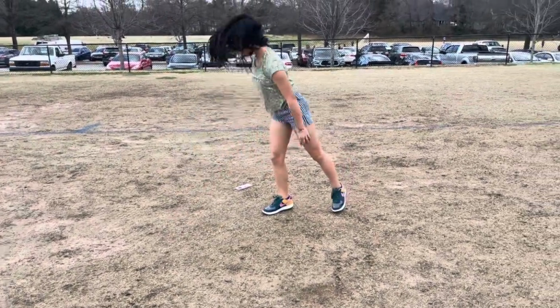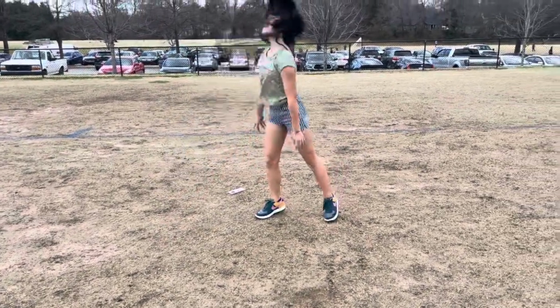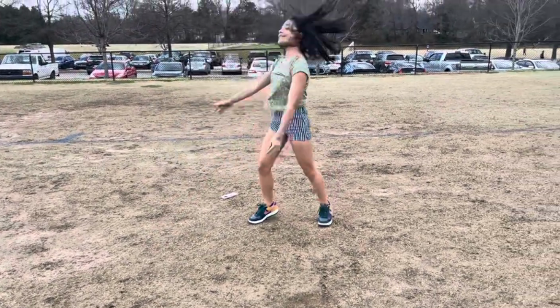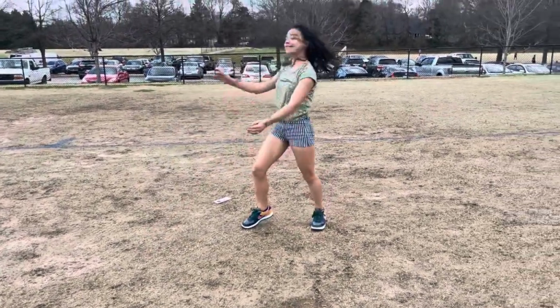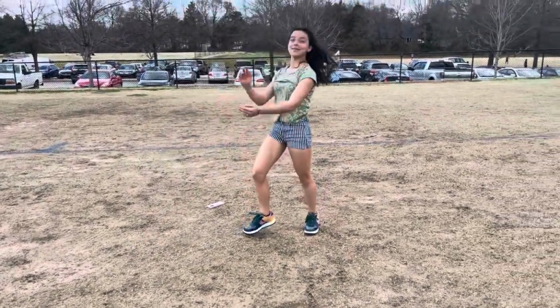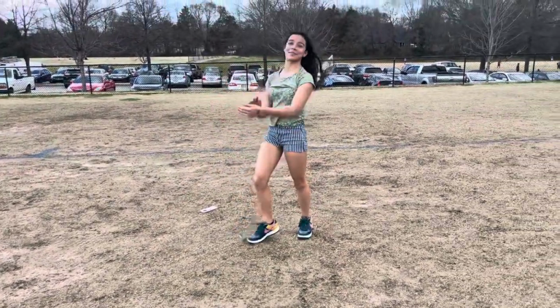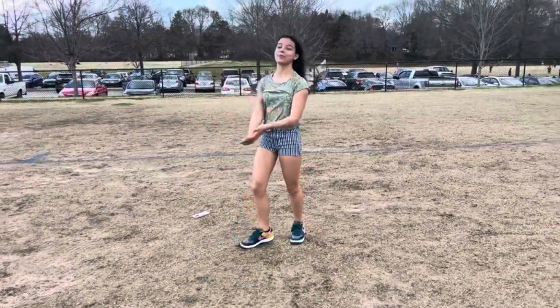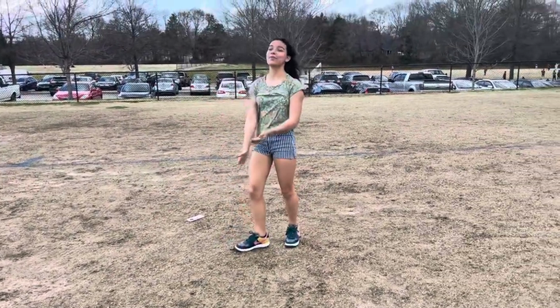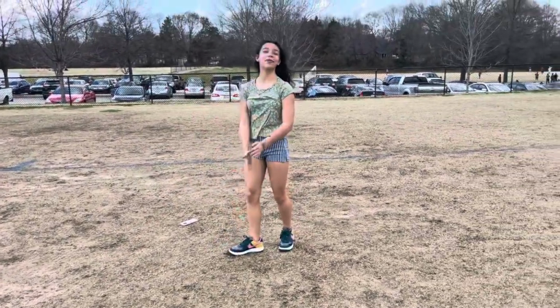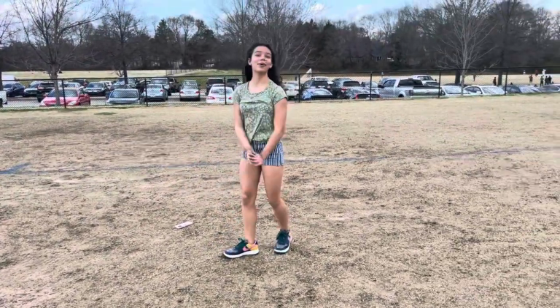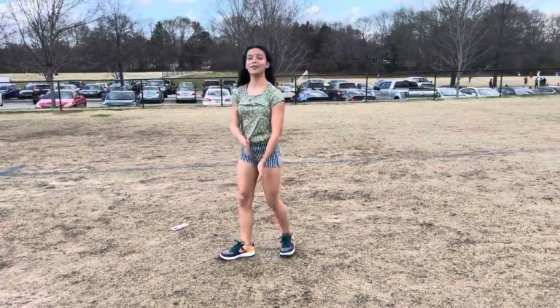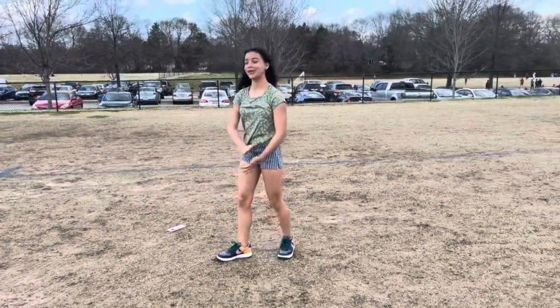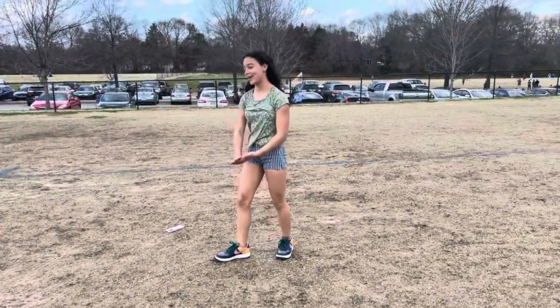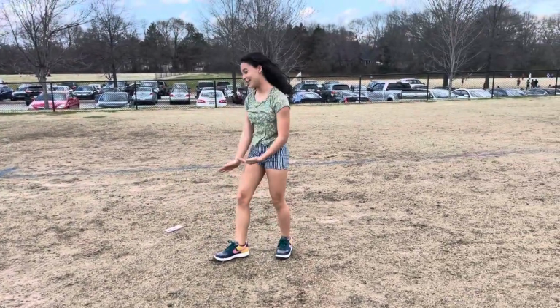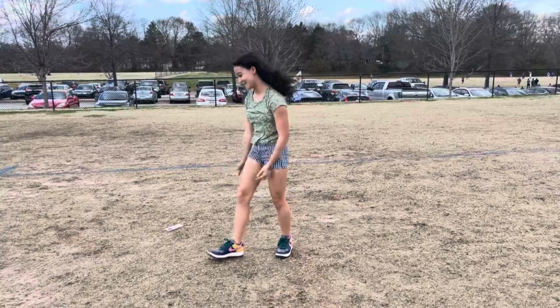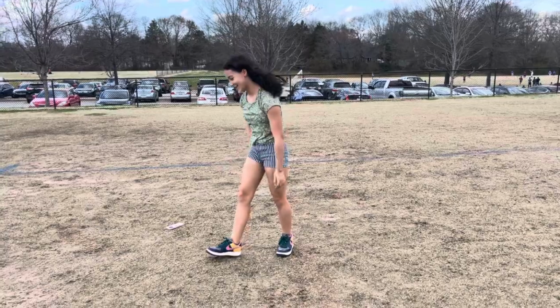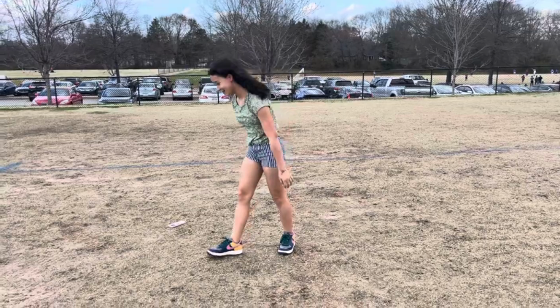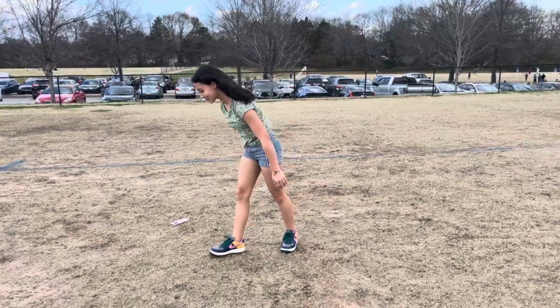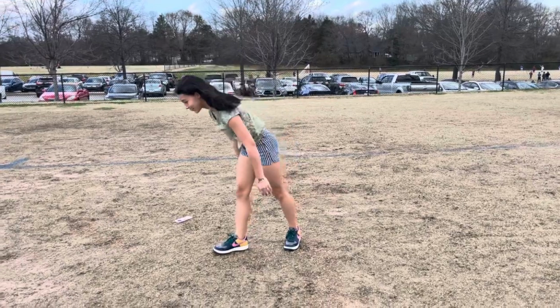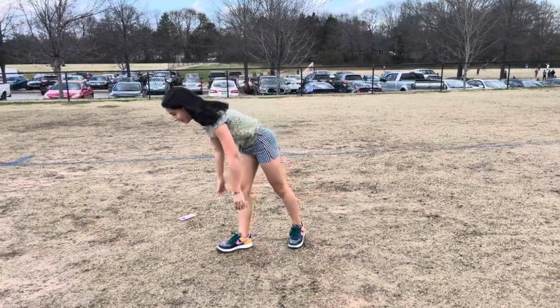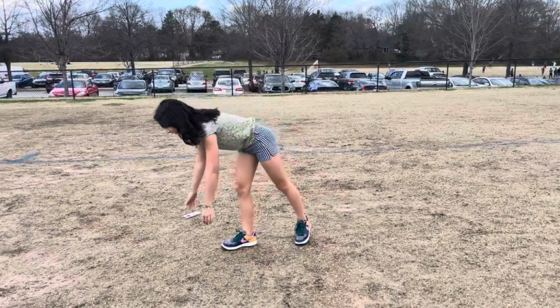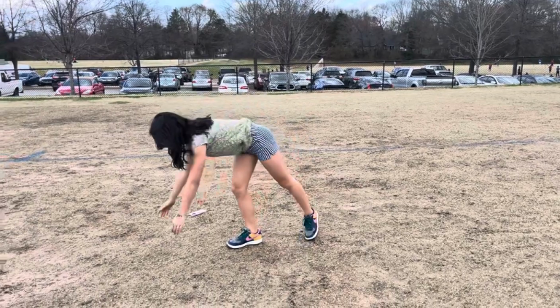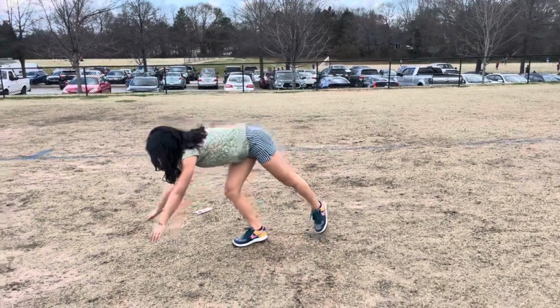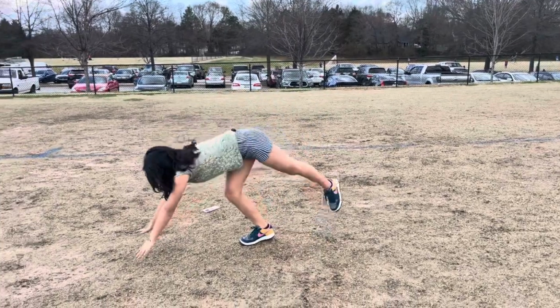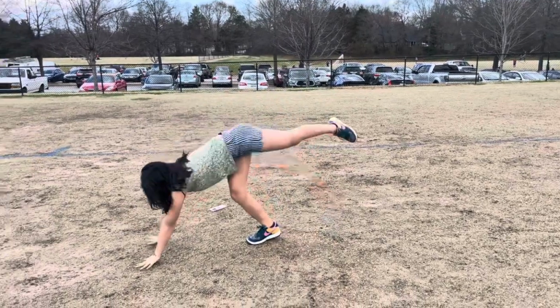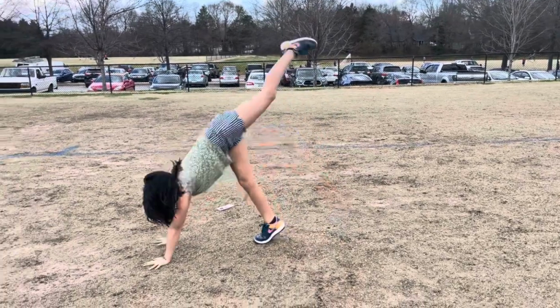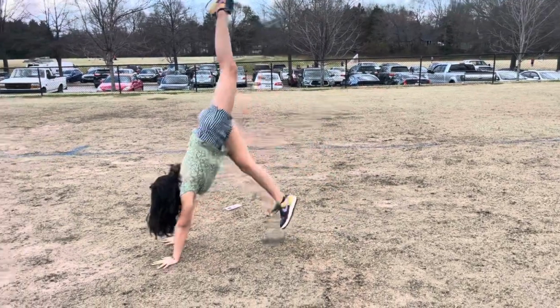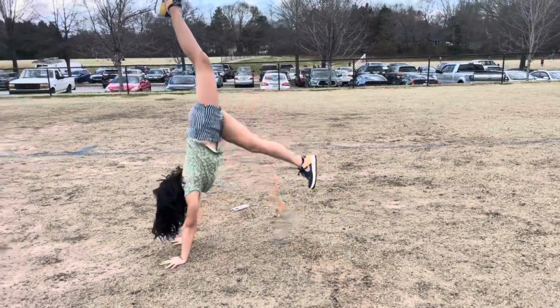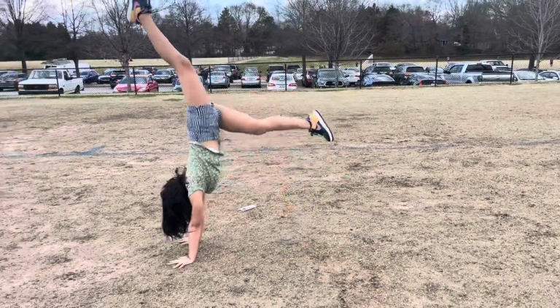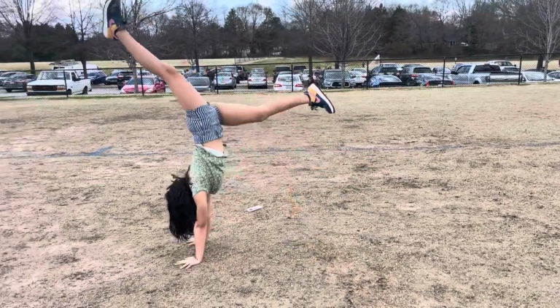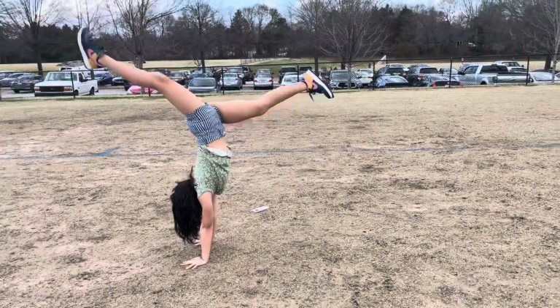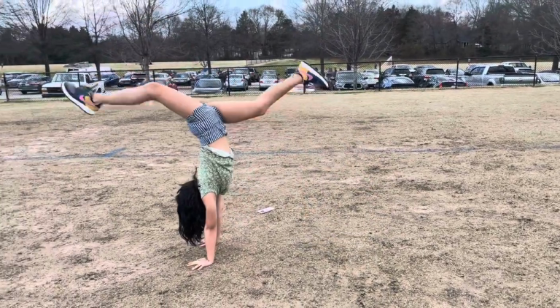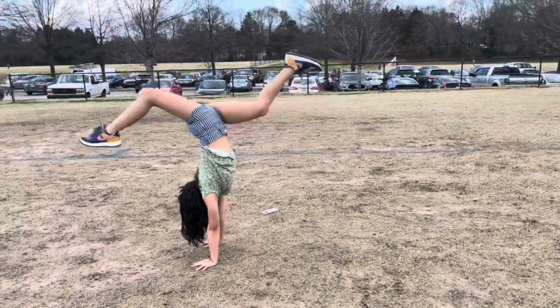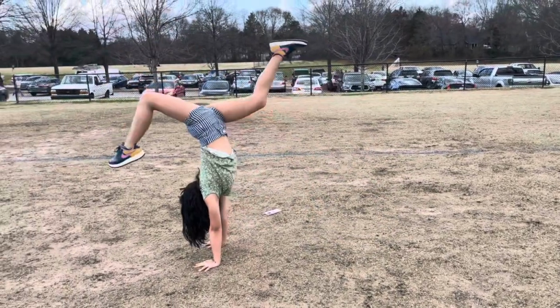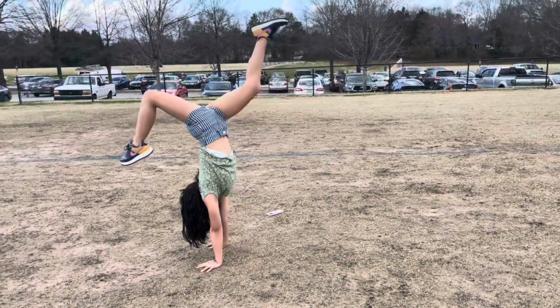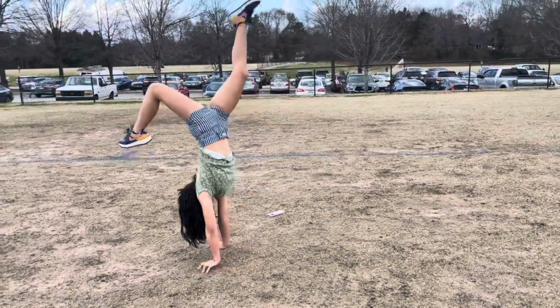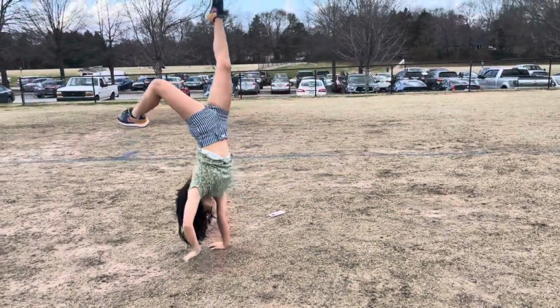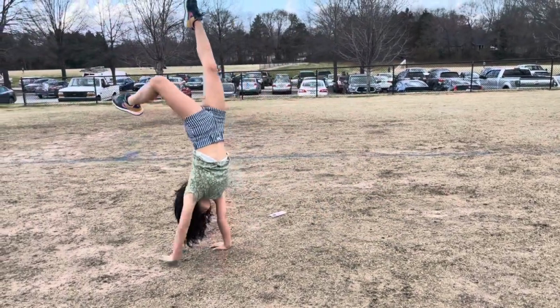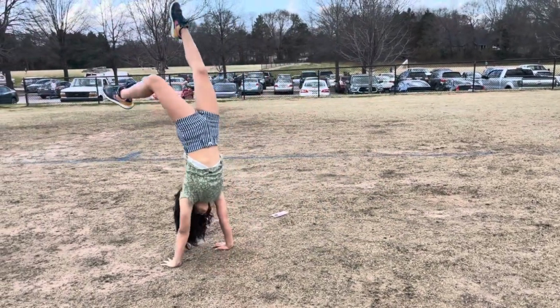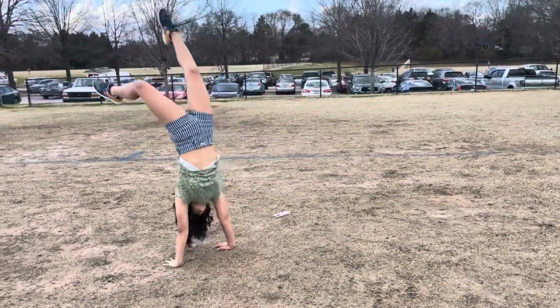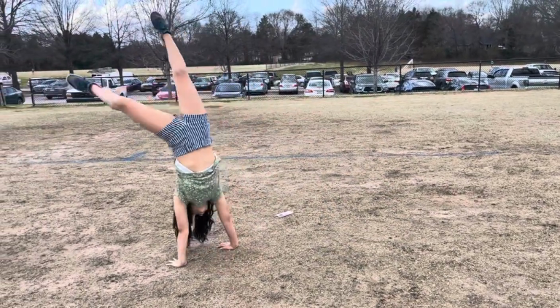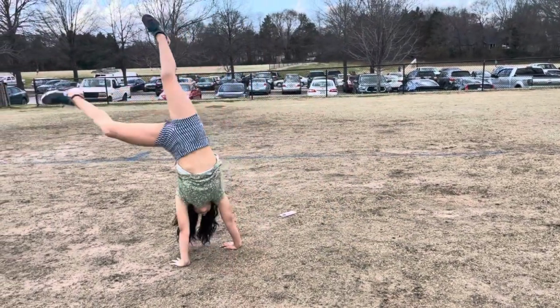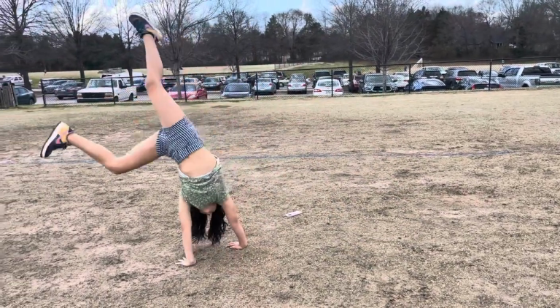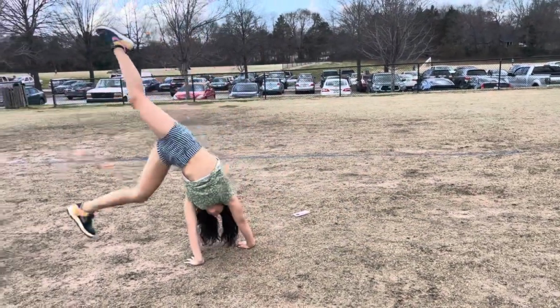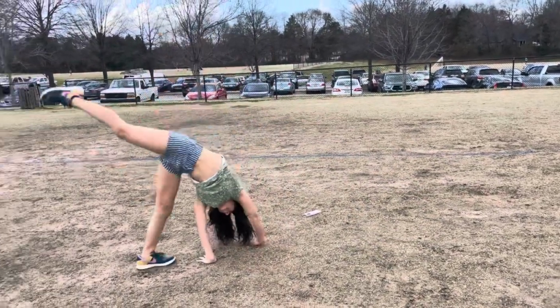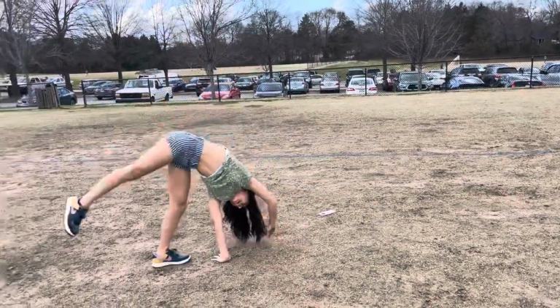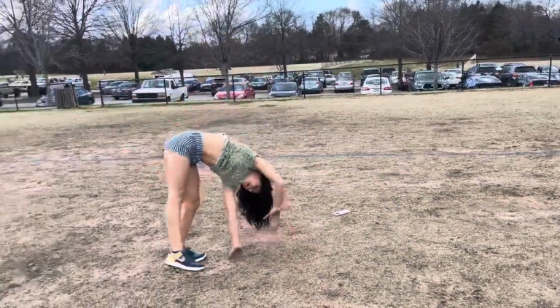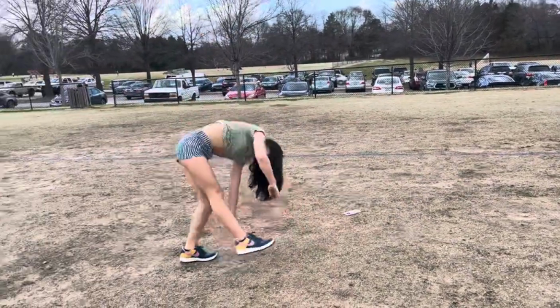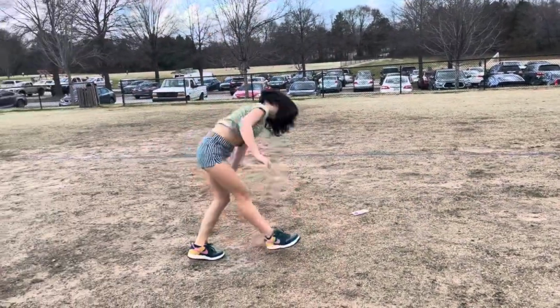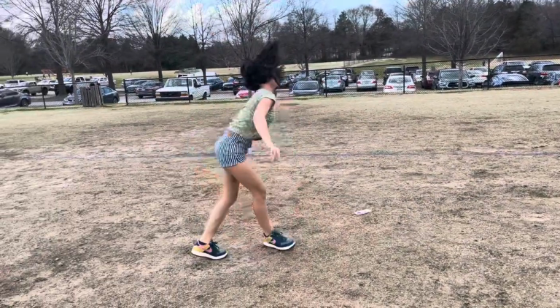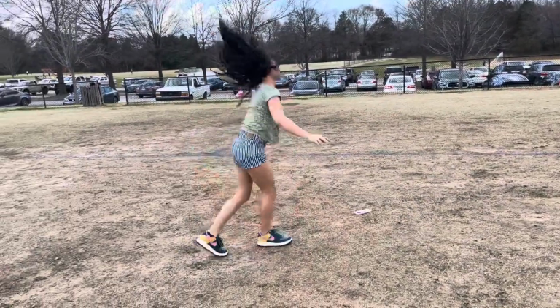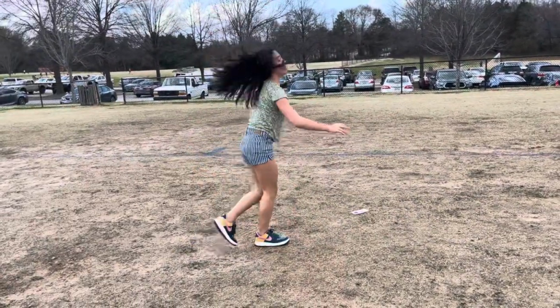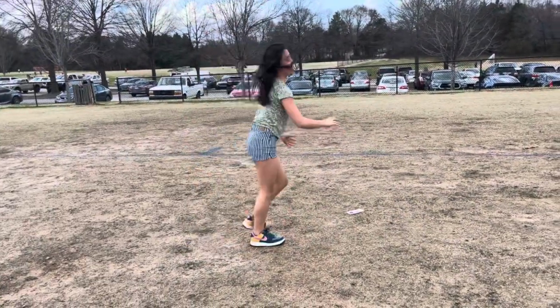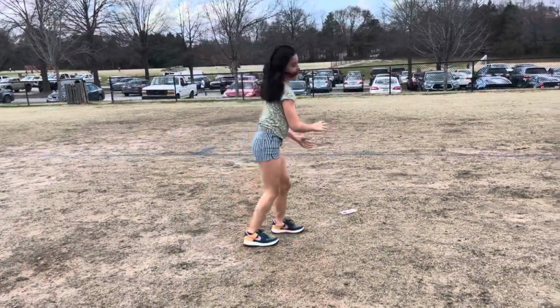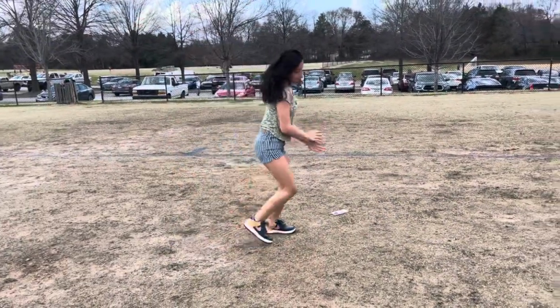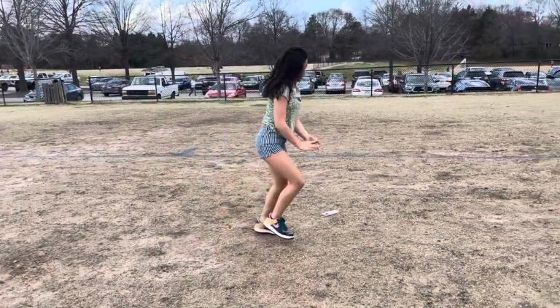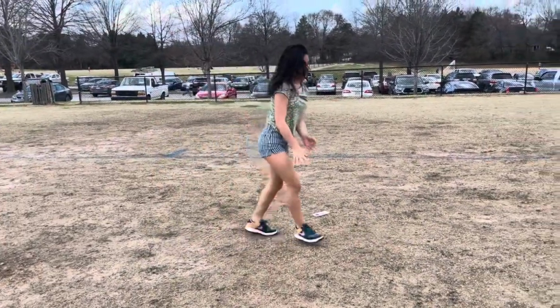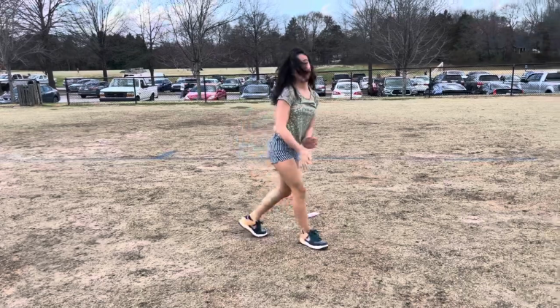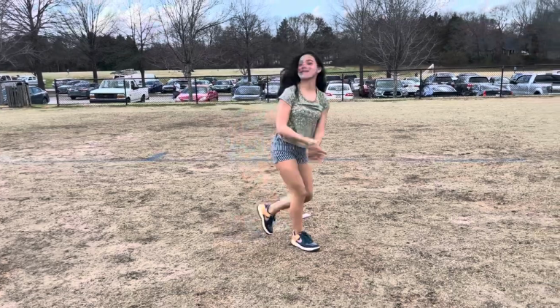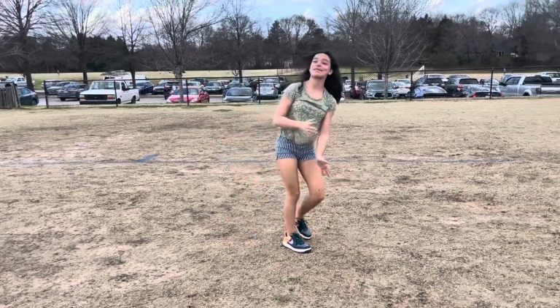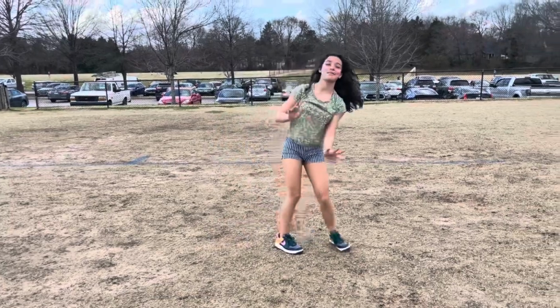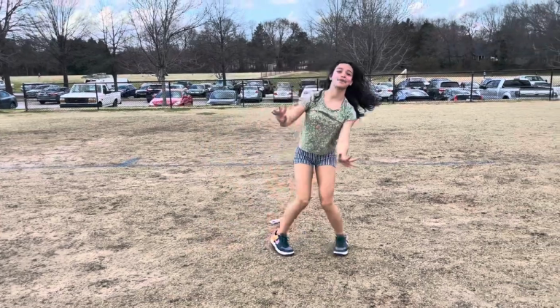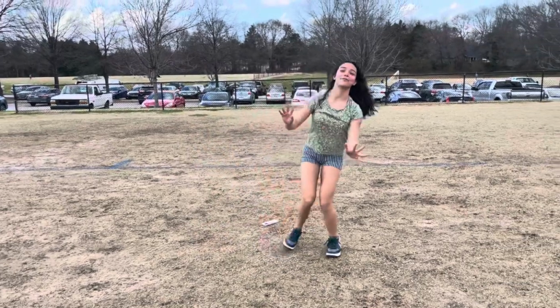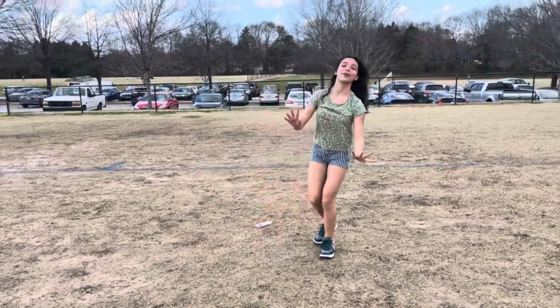Do them — I'm horrible at handstands. Anyway, it's pretty much like that except if you don't fall.